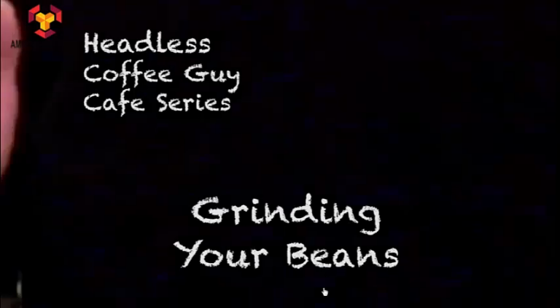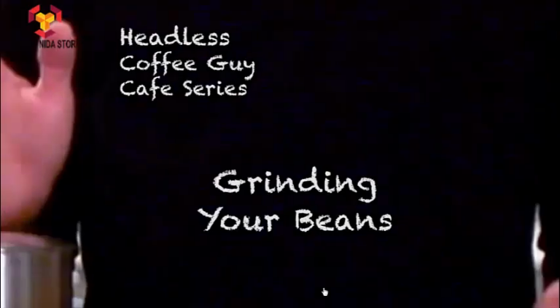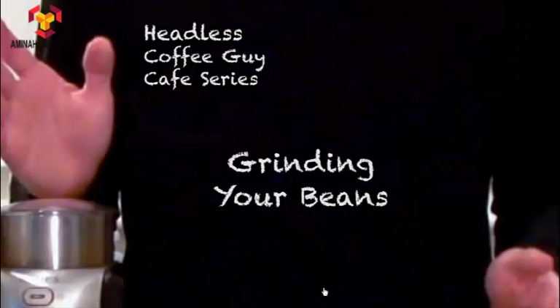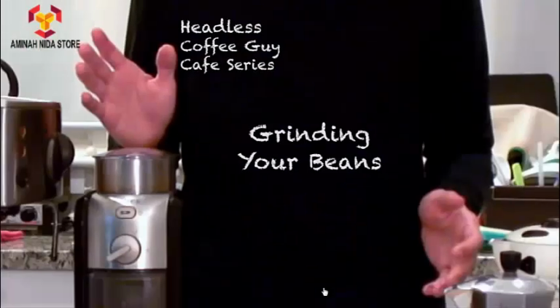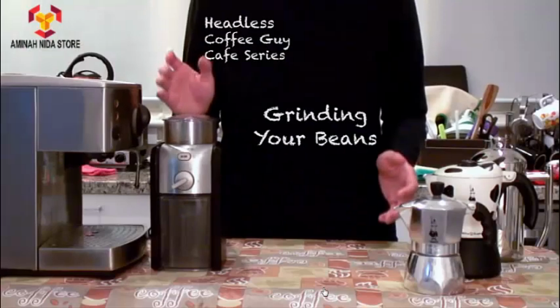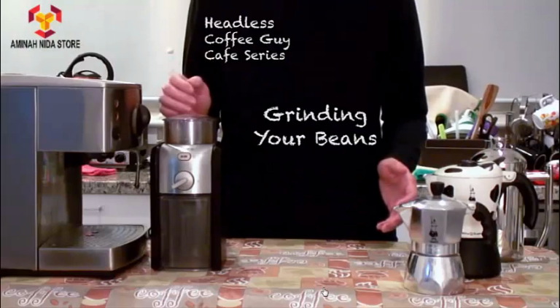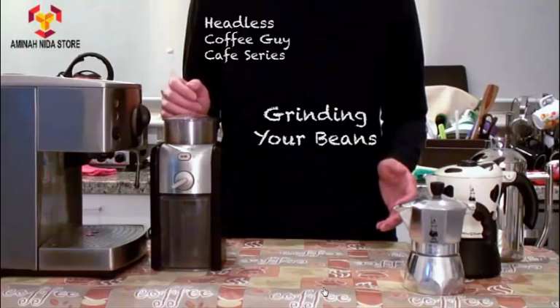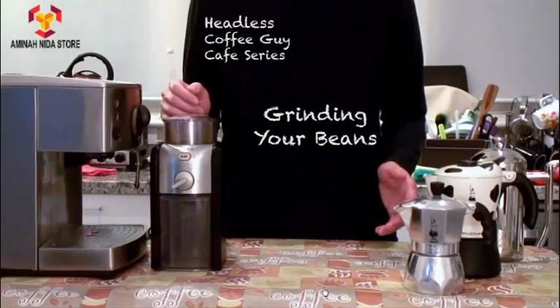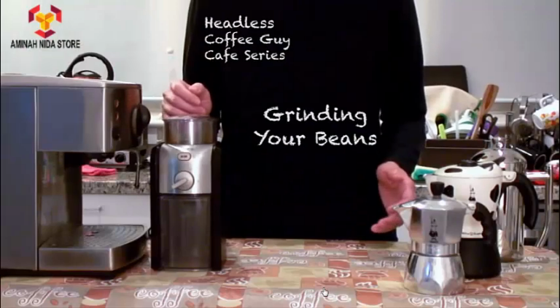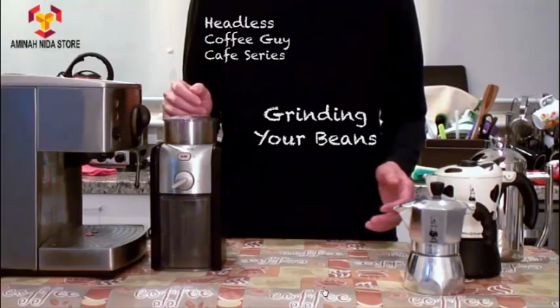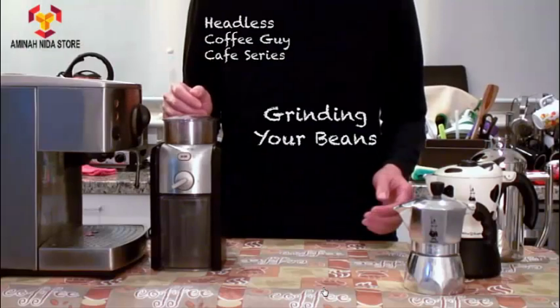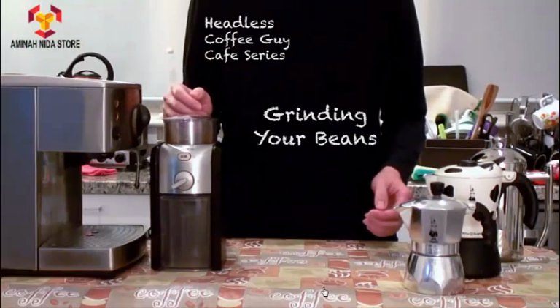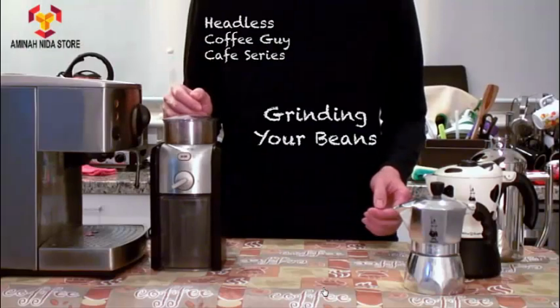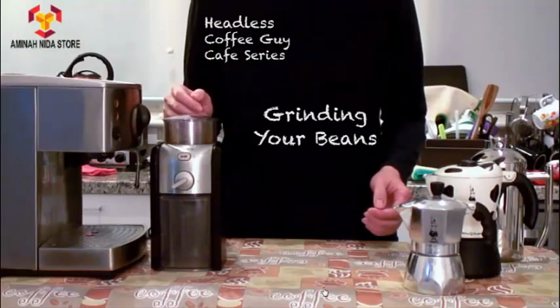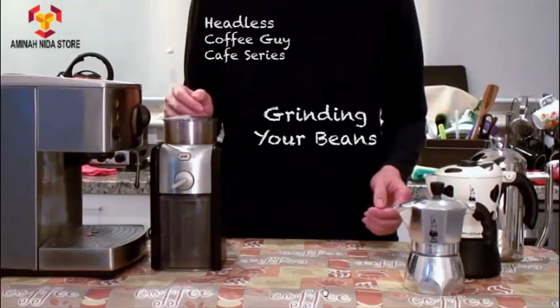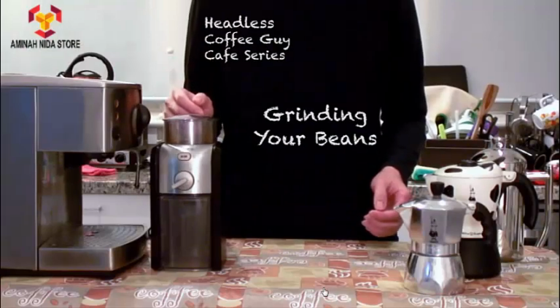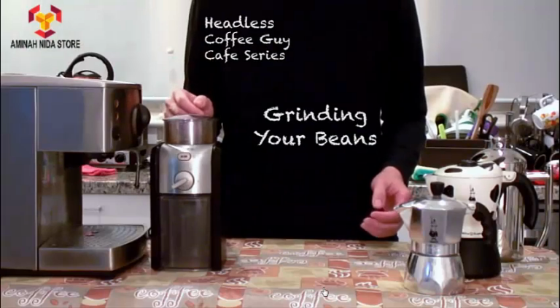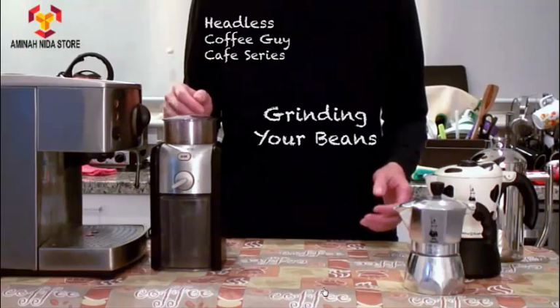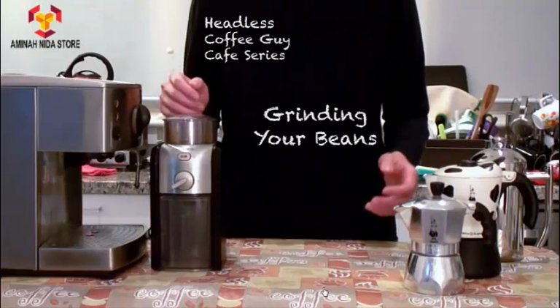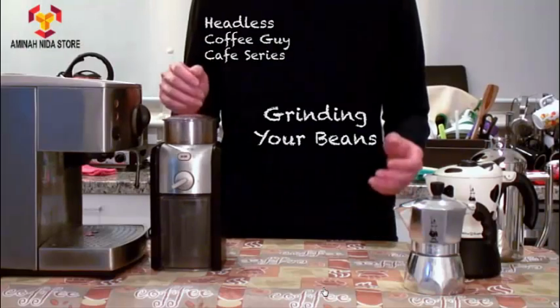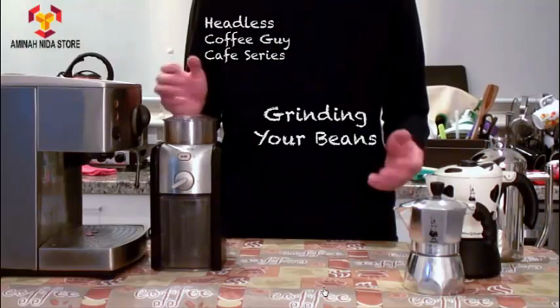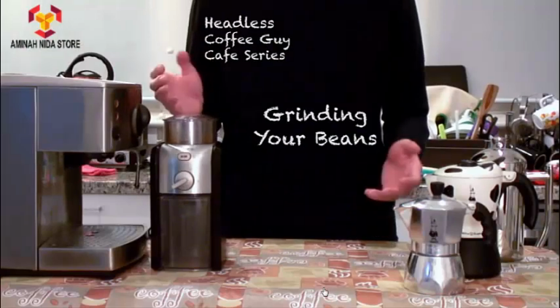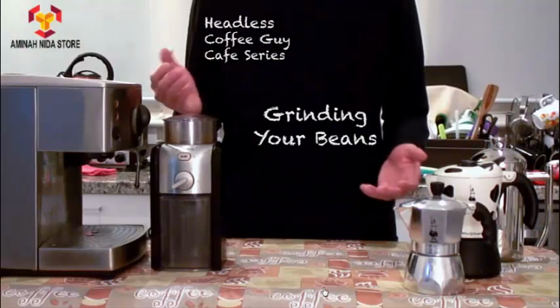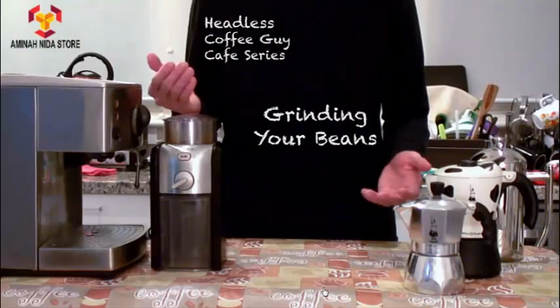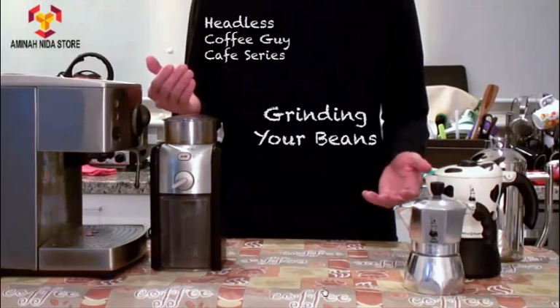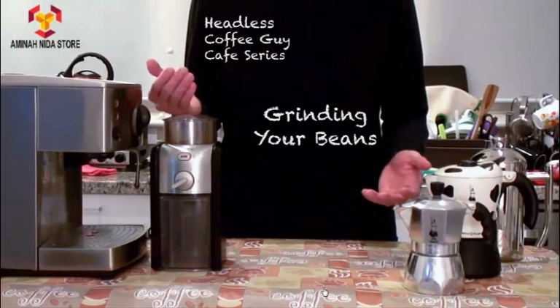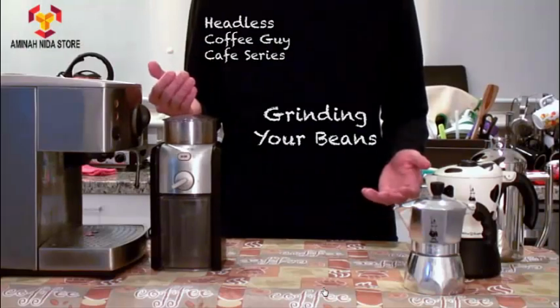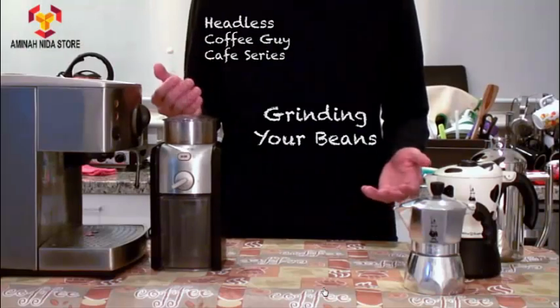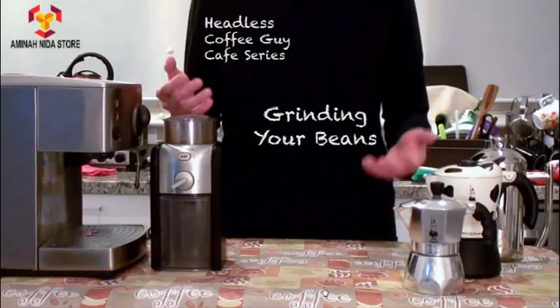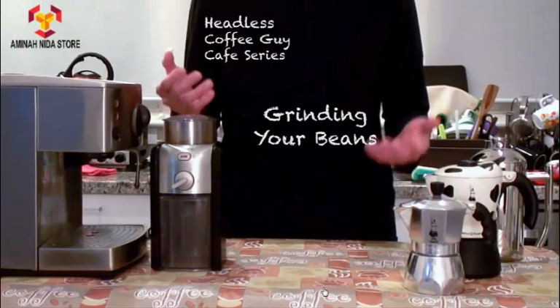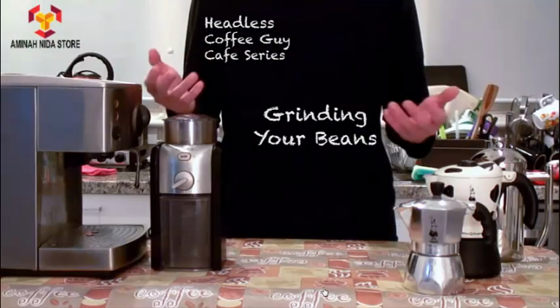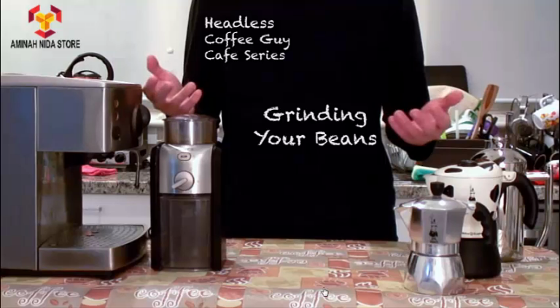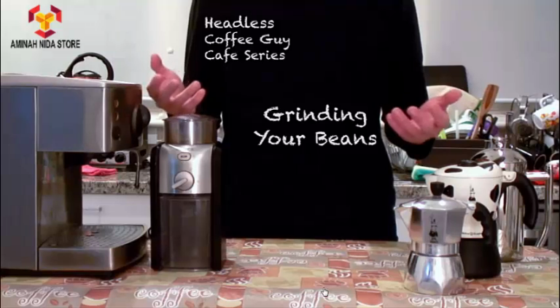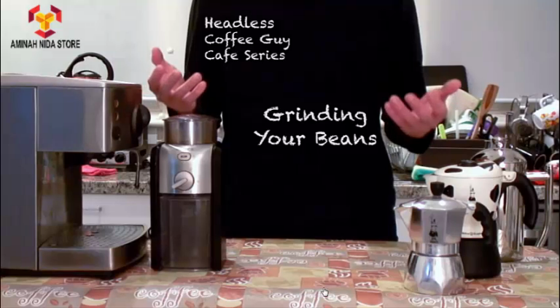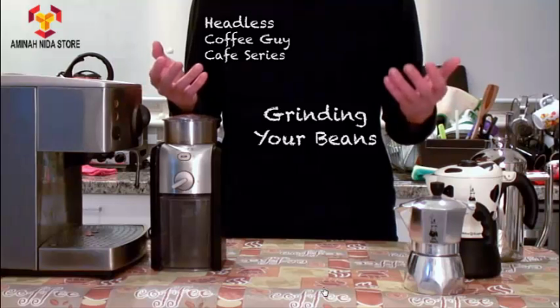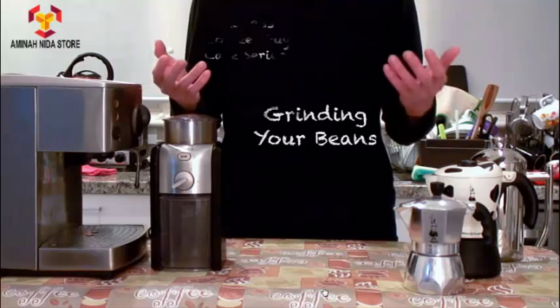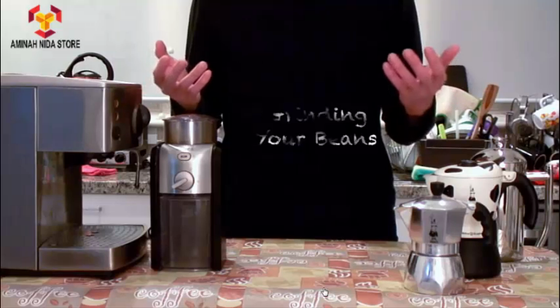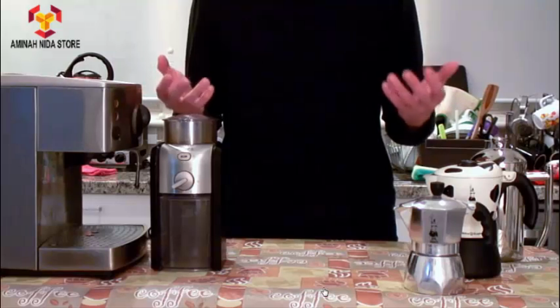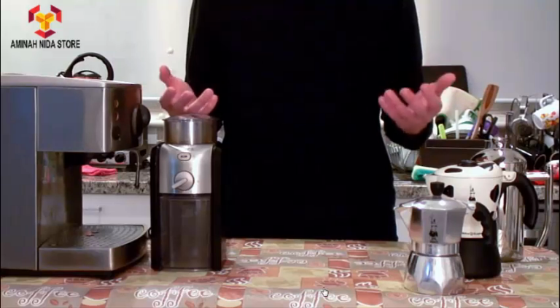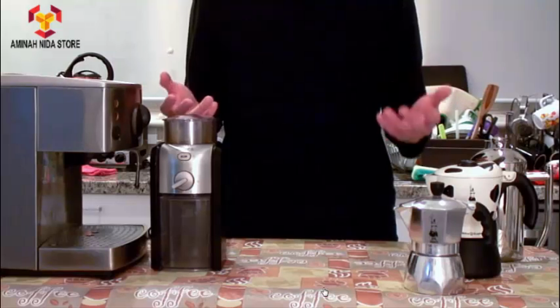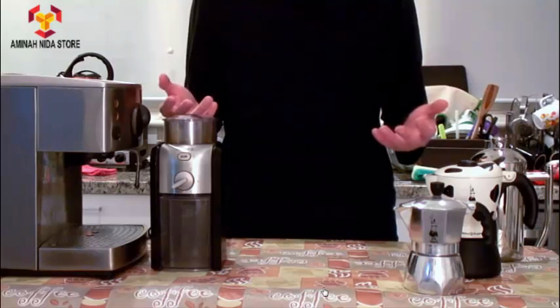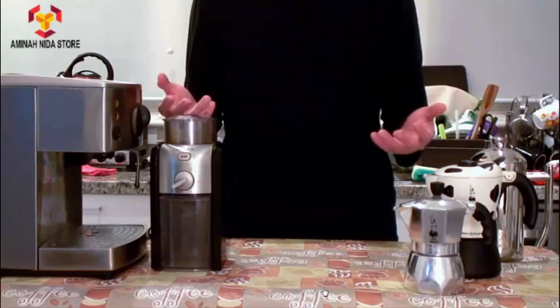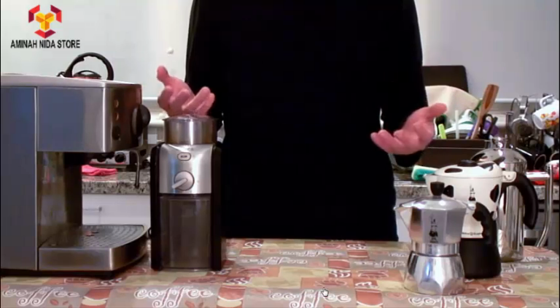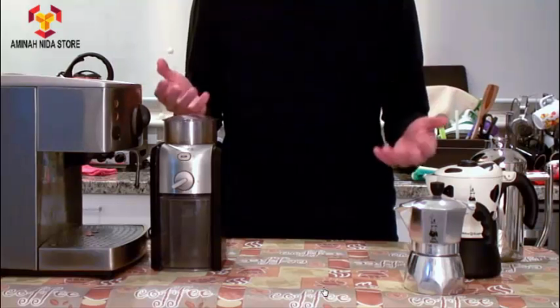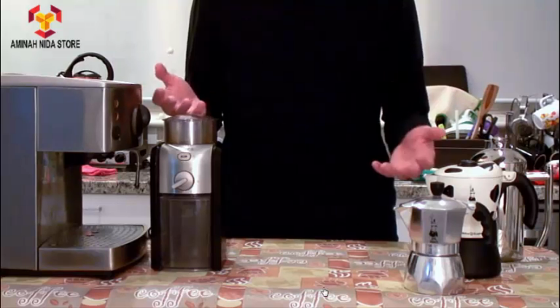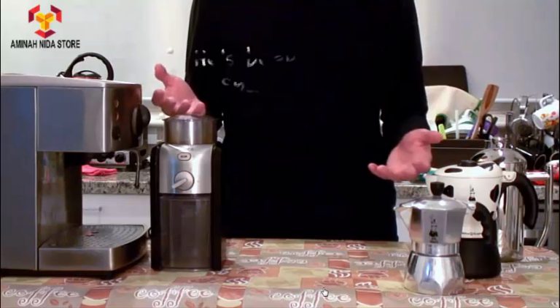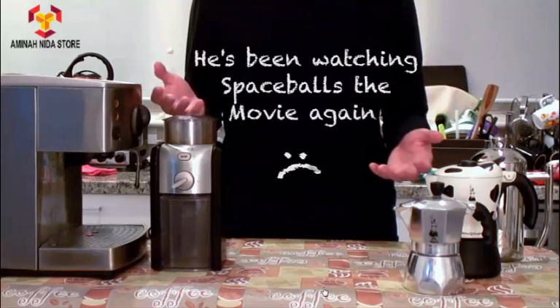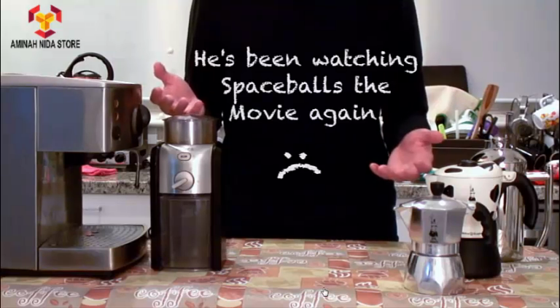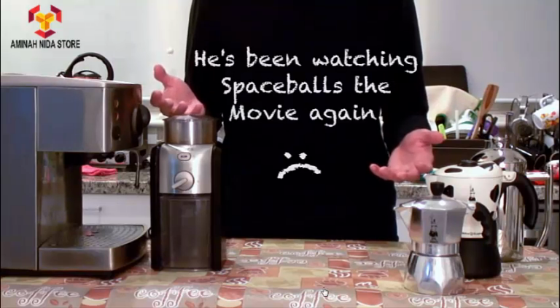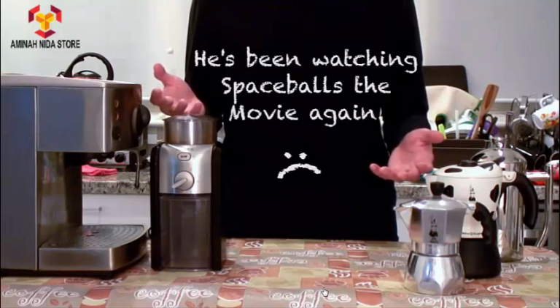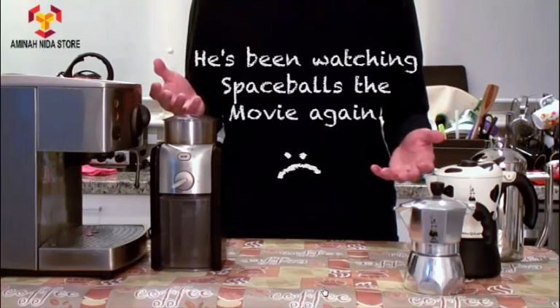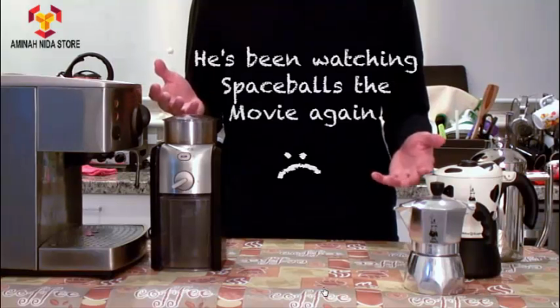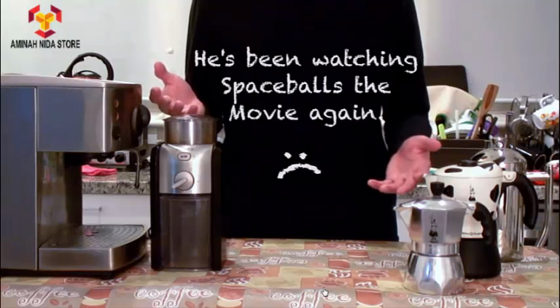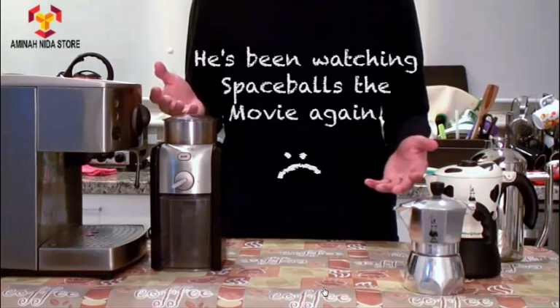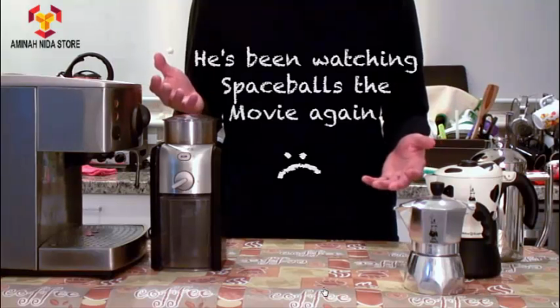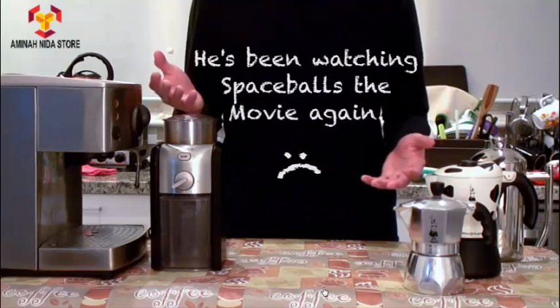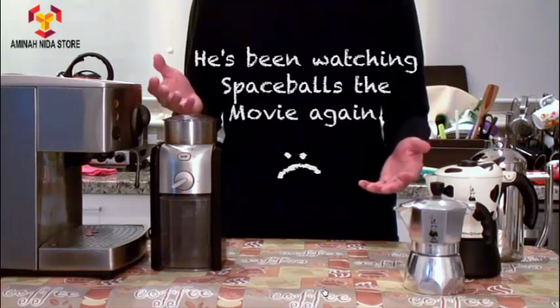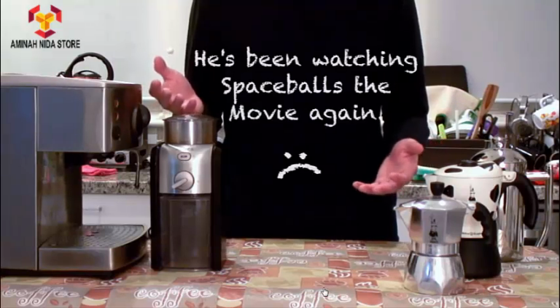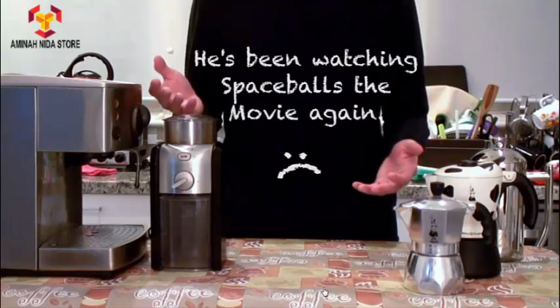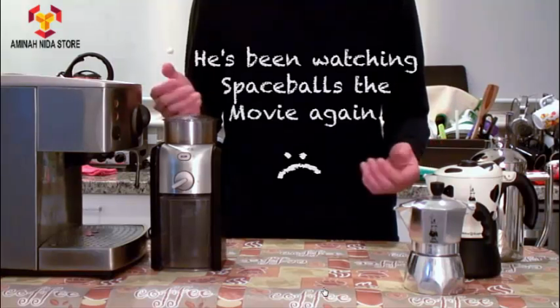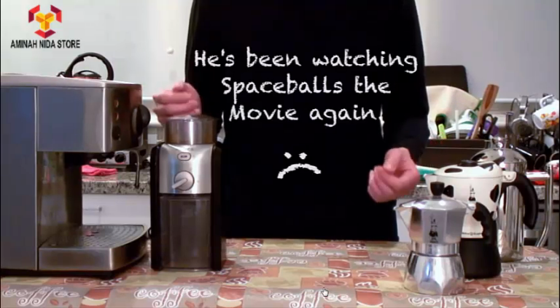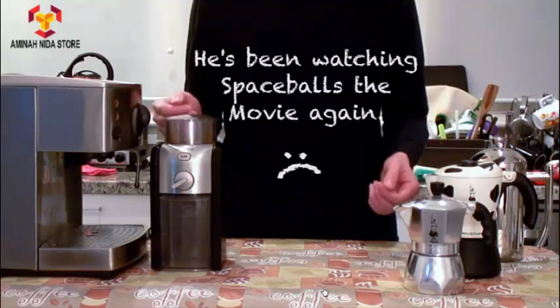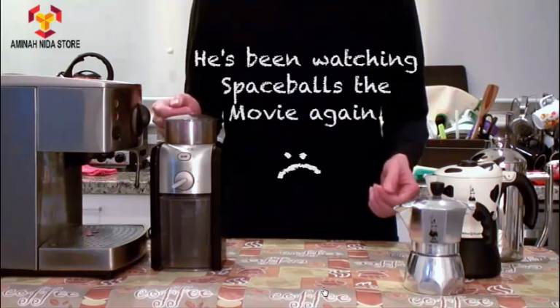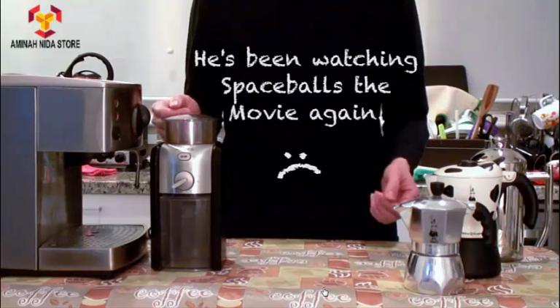Hi, I'm Headless Coffee Guy. Why am I Headless? It's because I'm the headless husband's father's brother's cousin's former roommate.